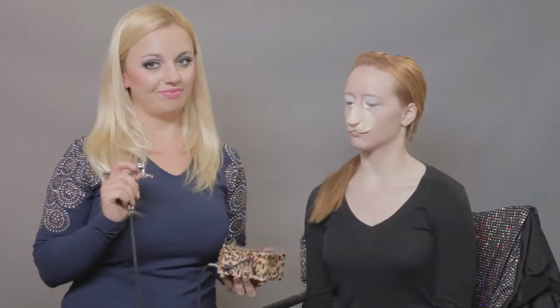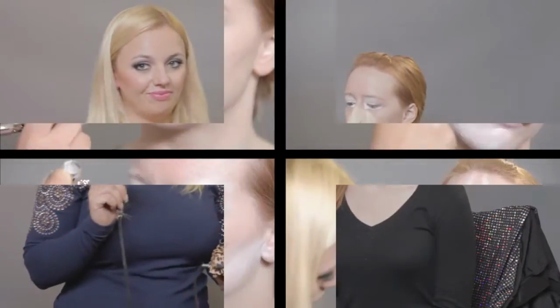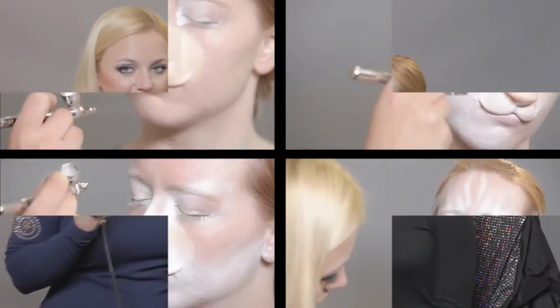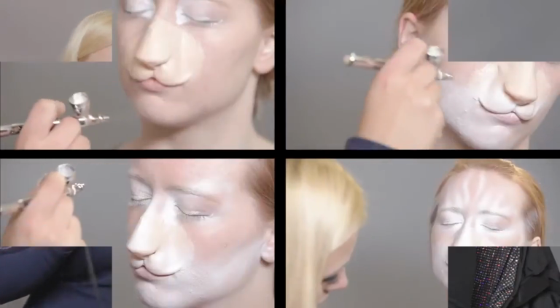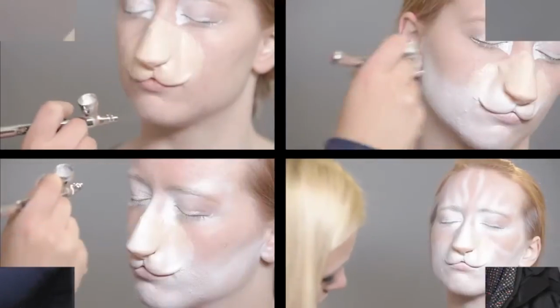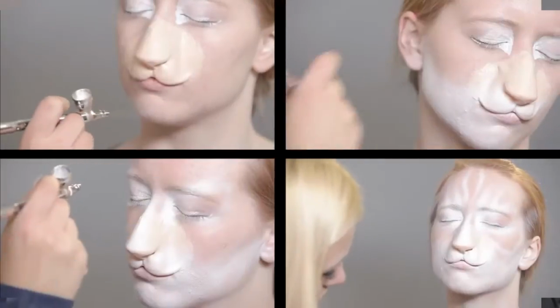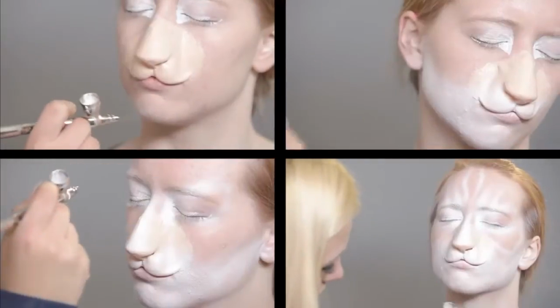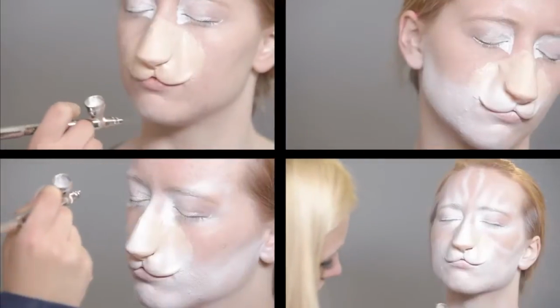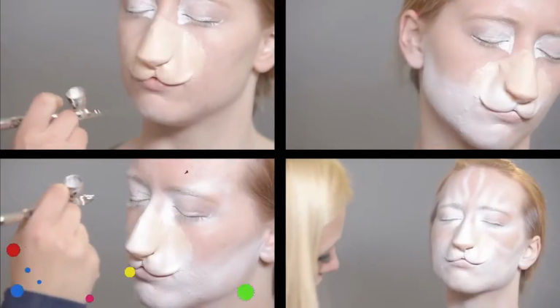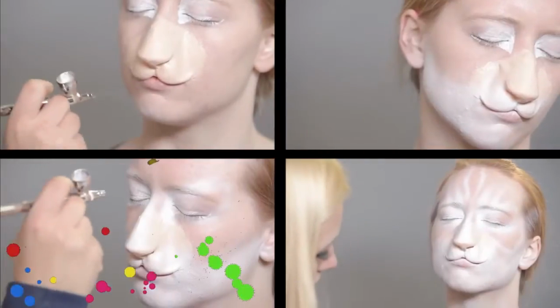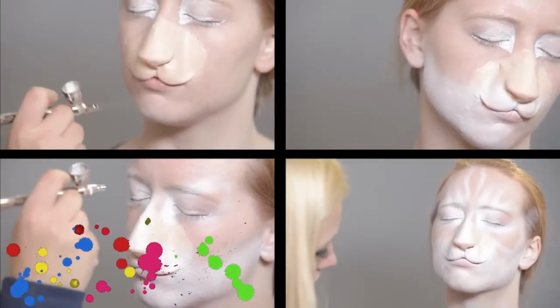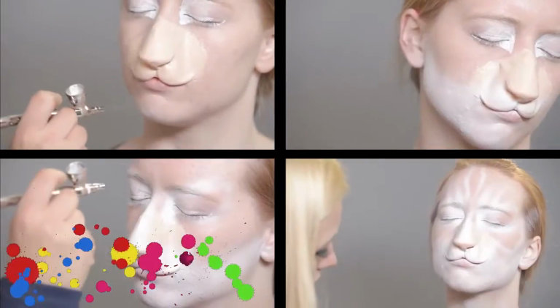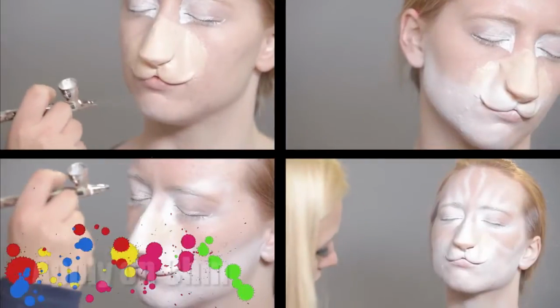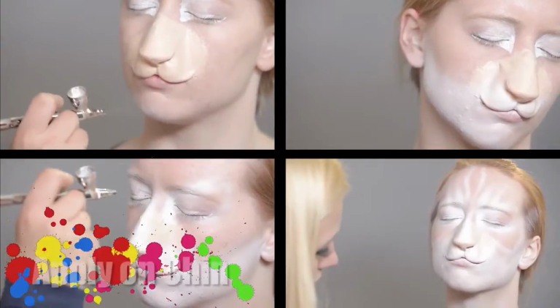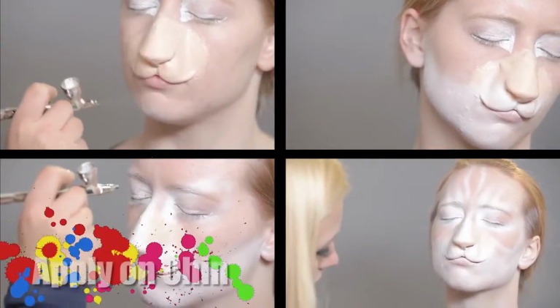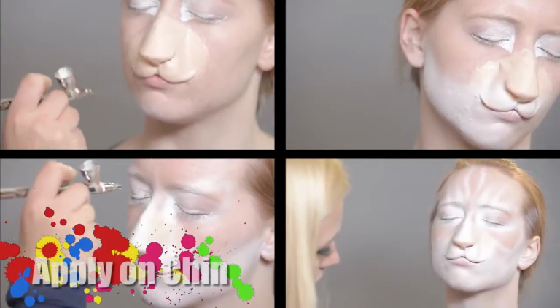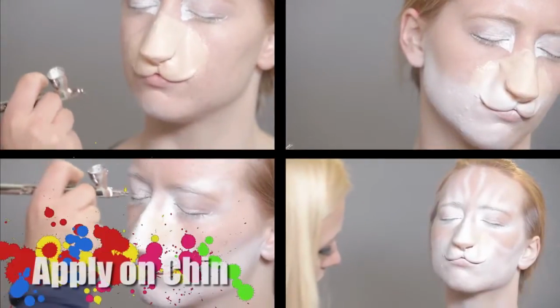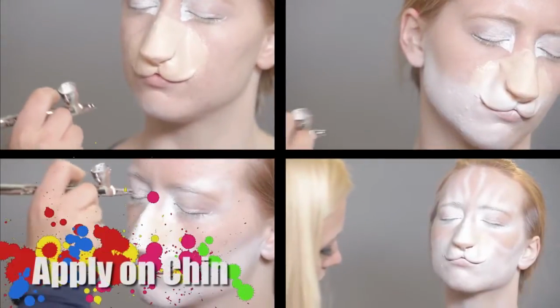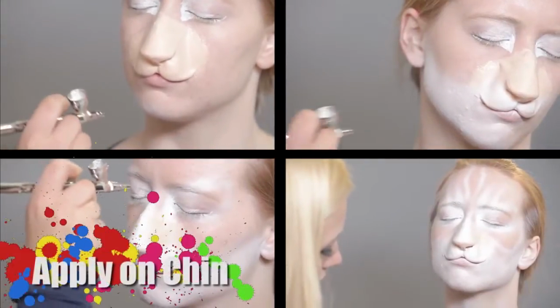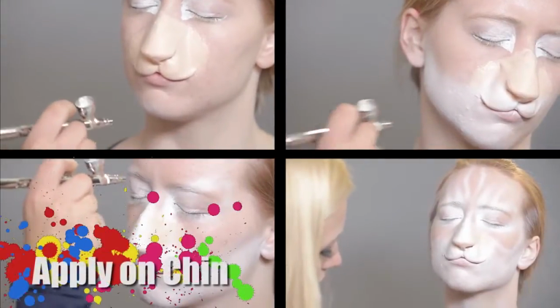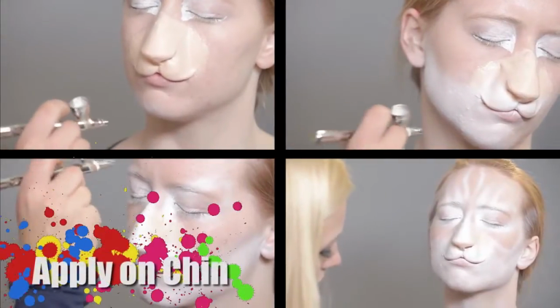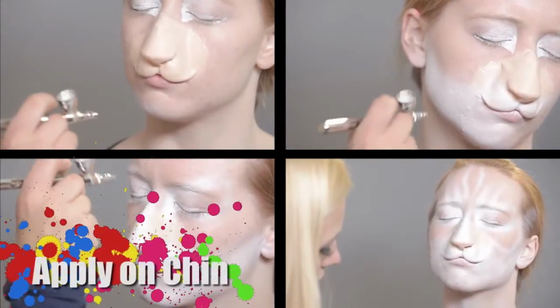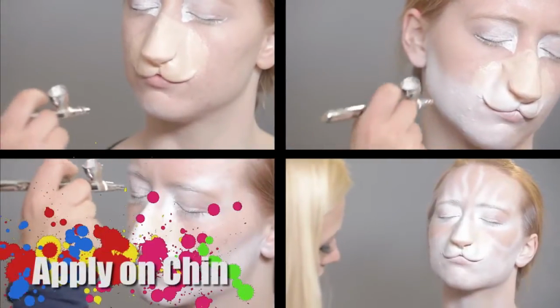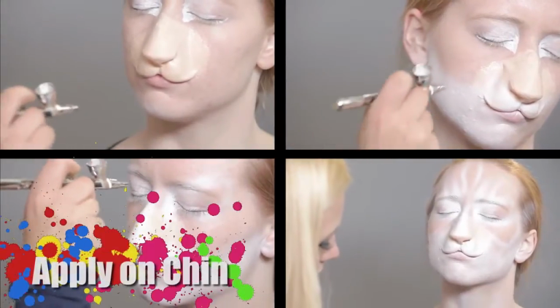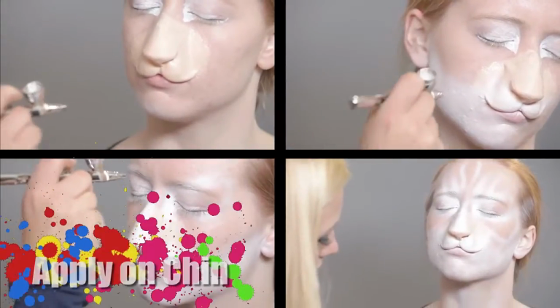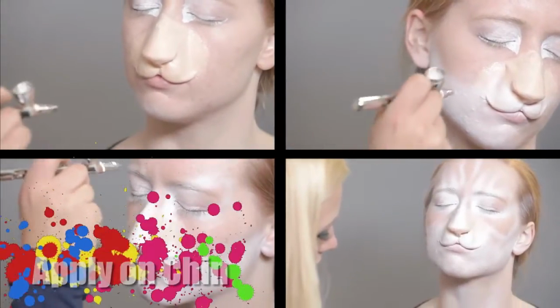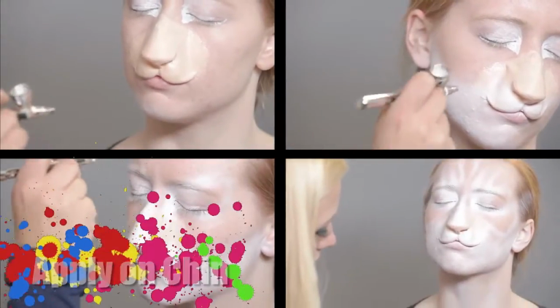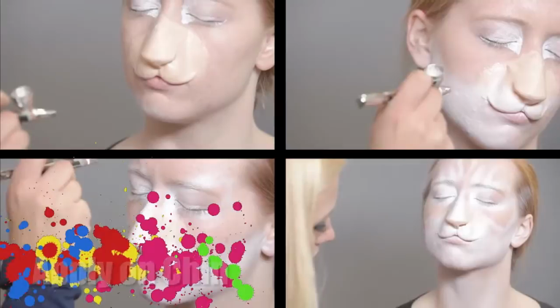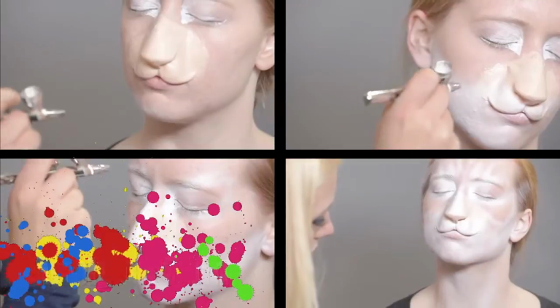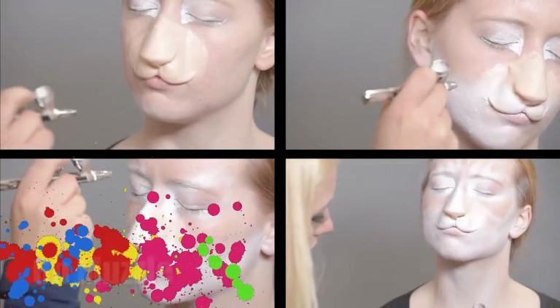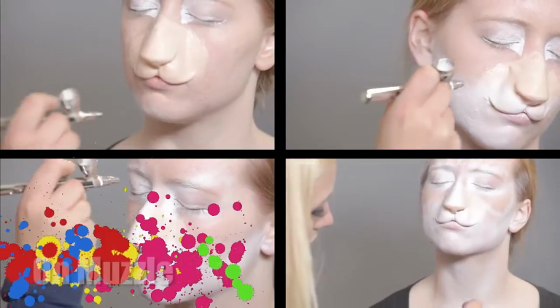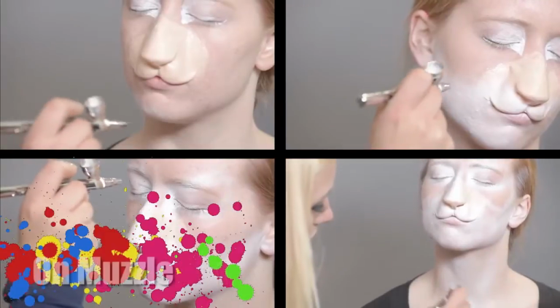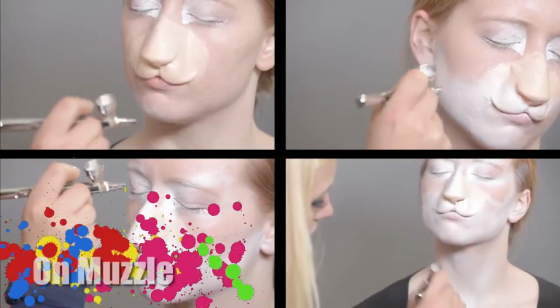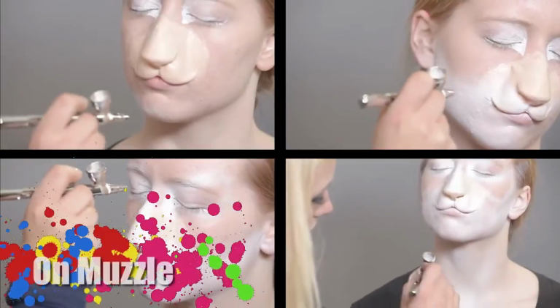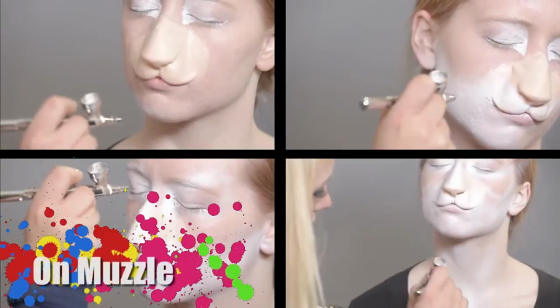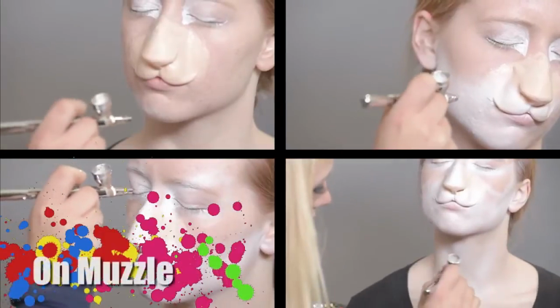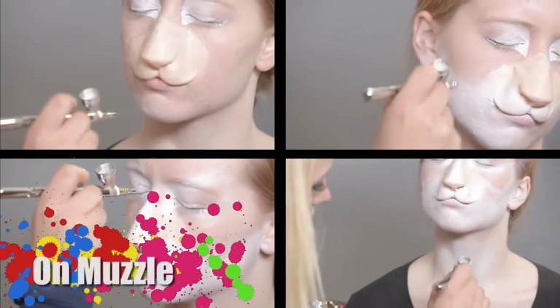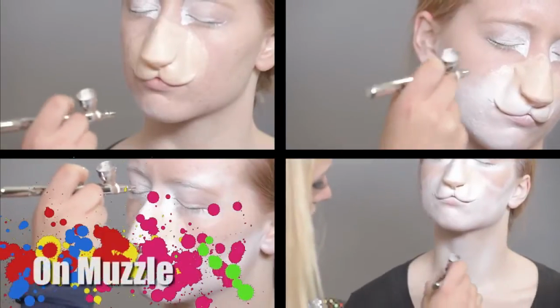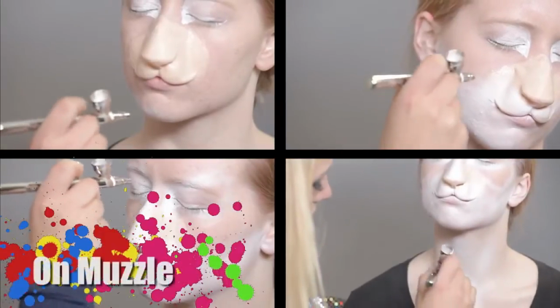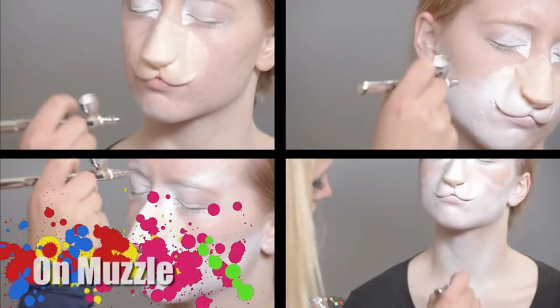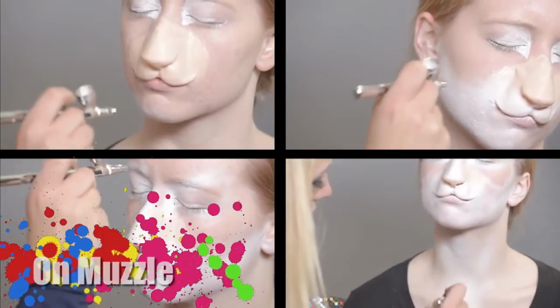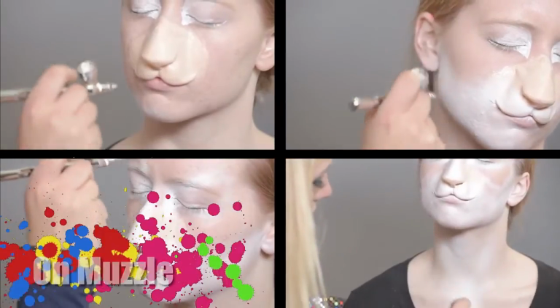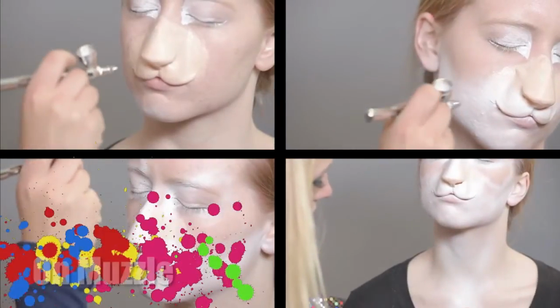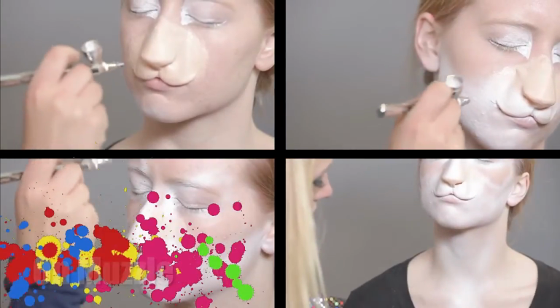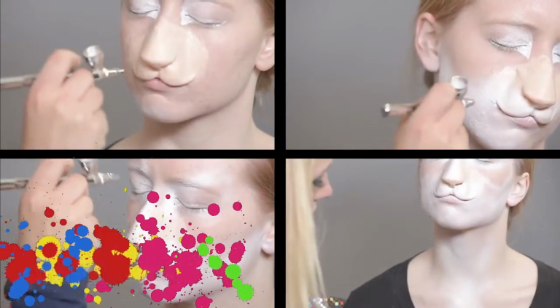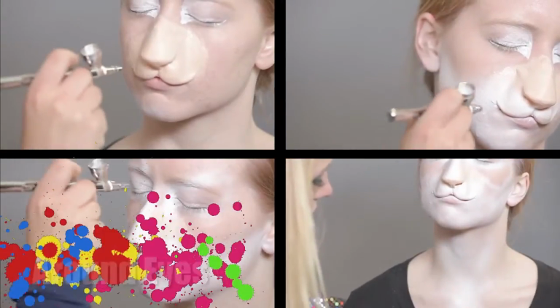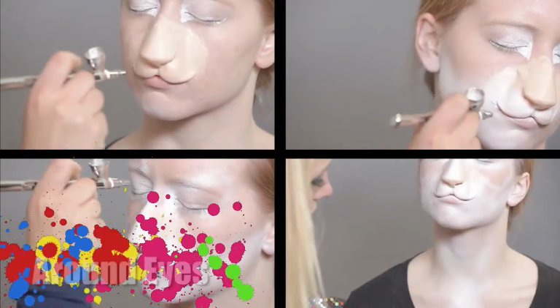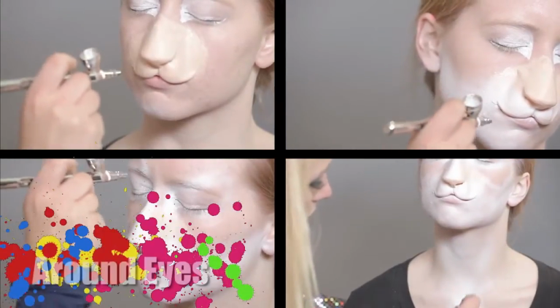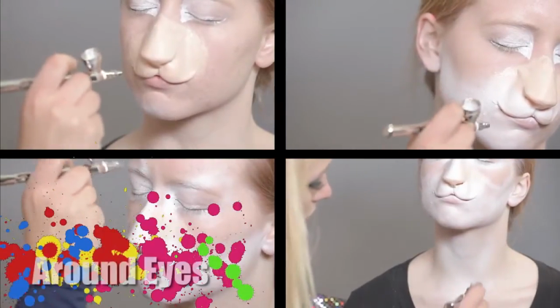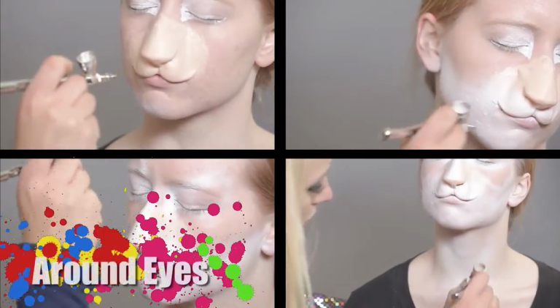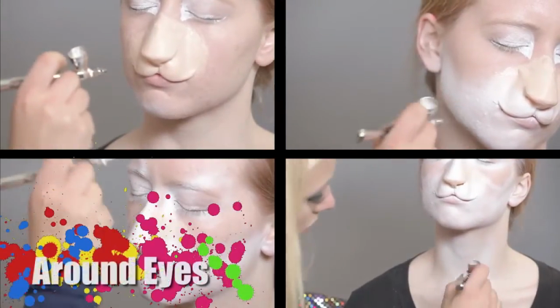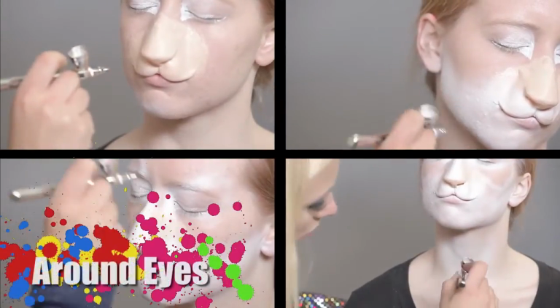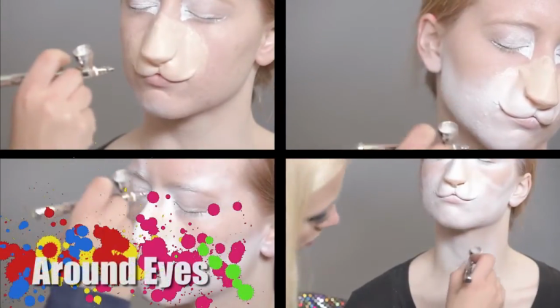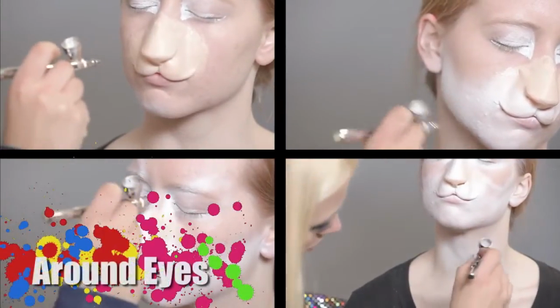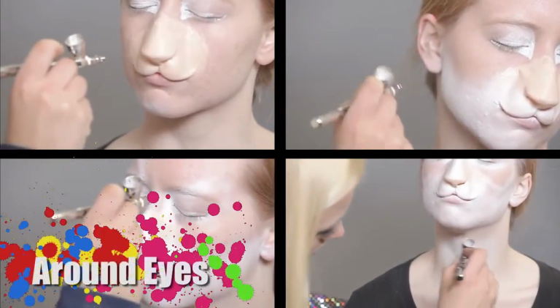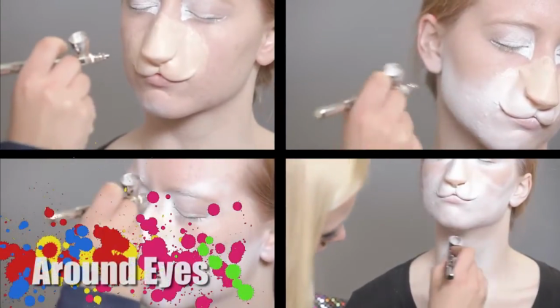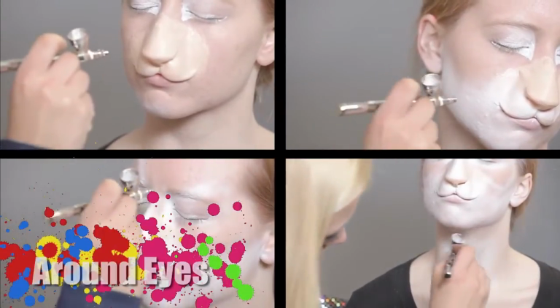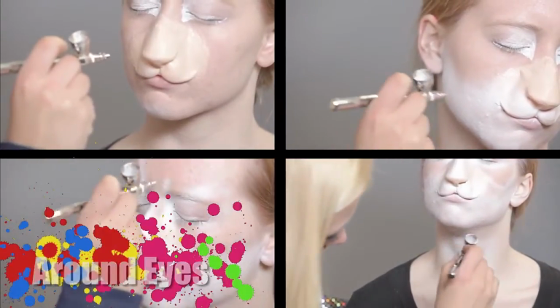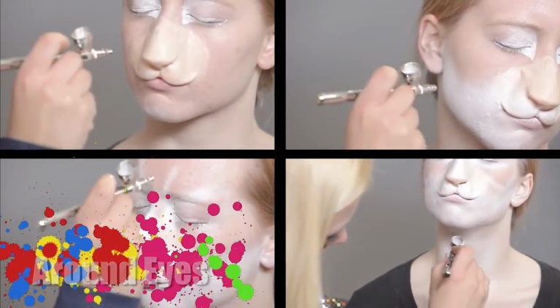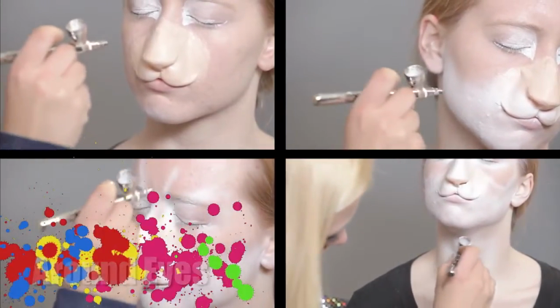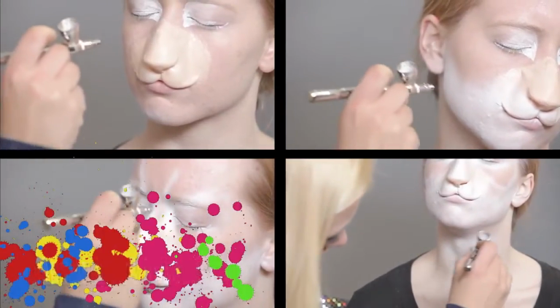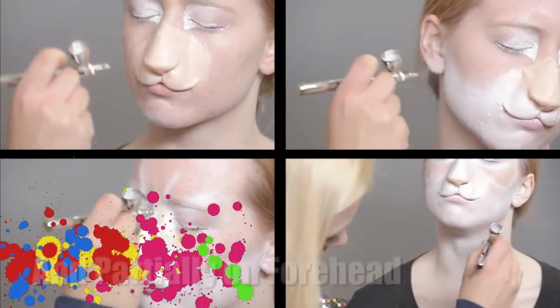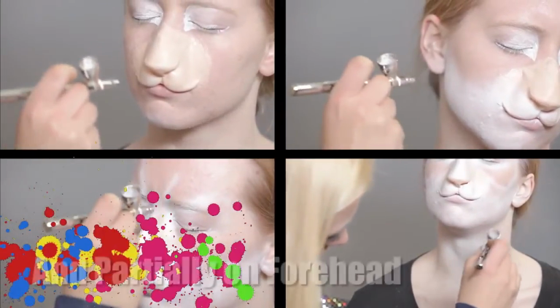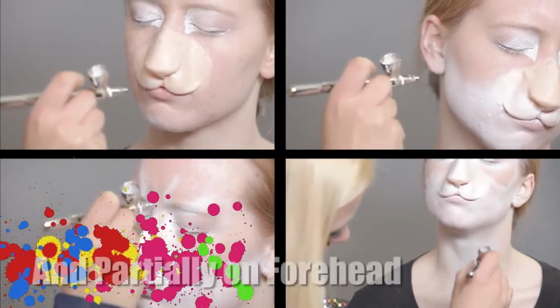I will be applying white on her chin, on the muzzle, around her eyes, and partially on her forehead.